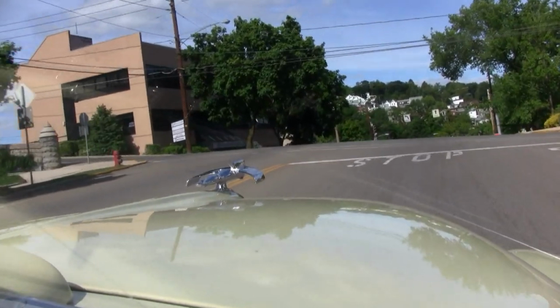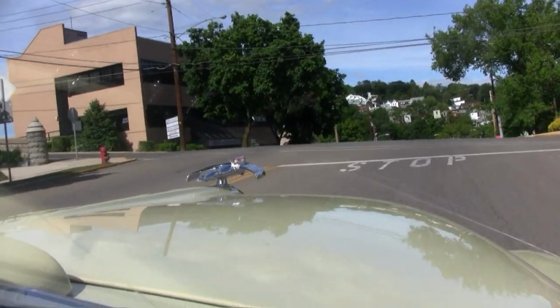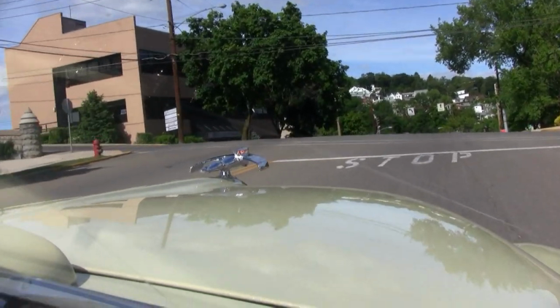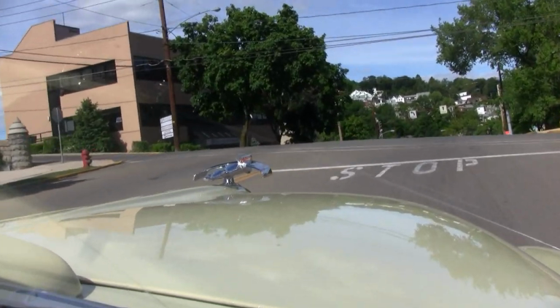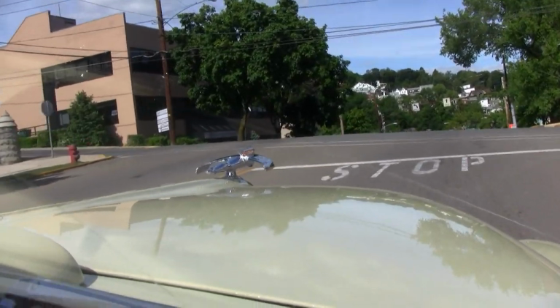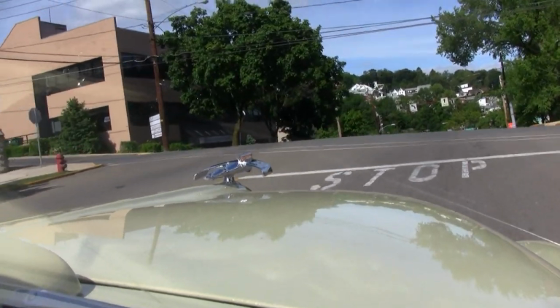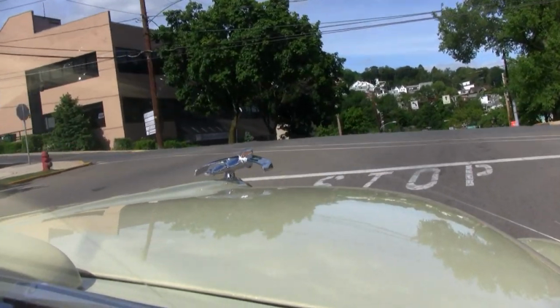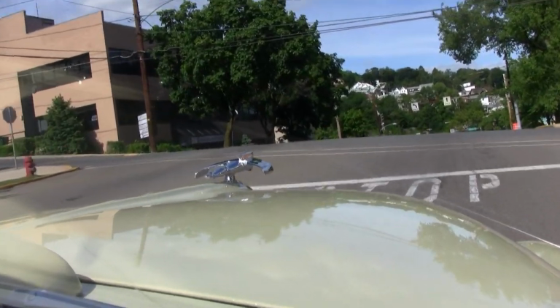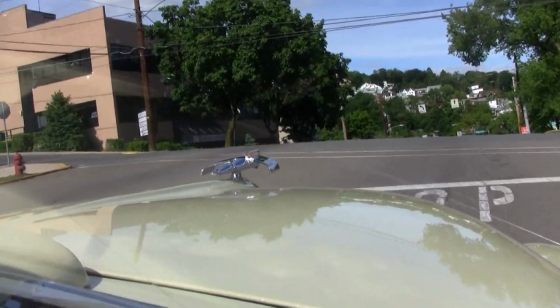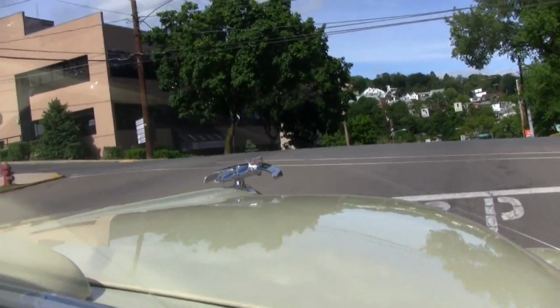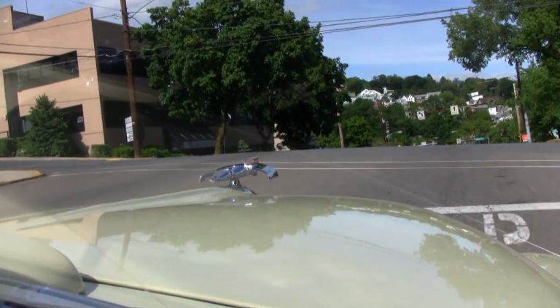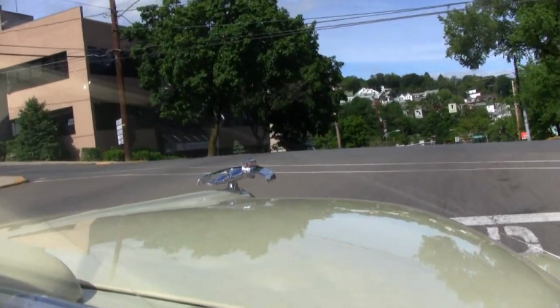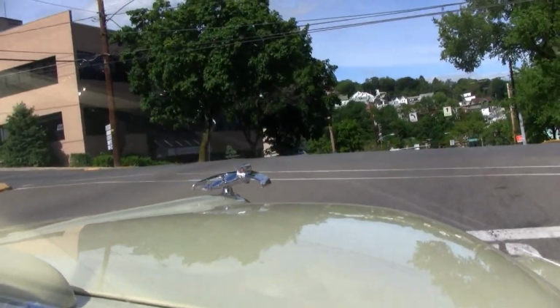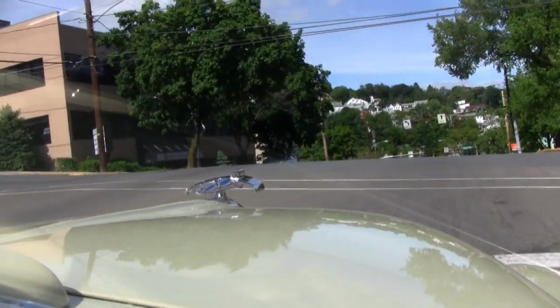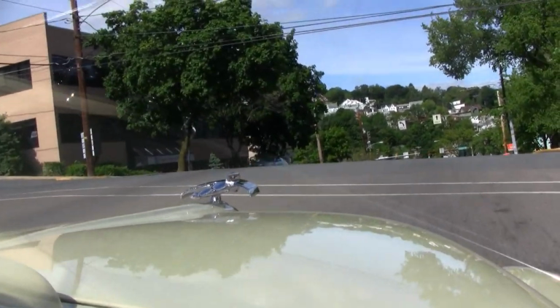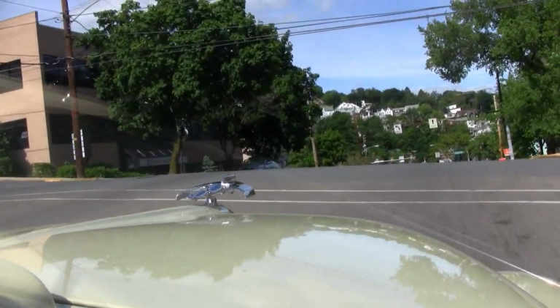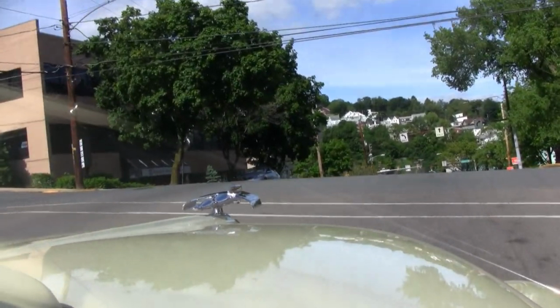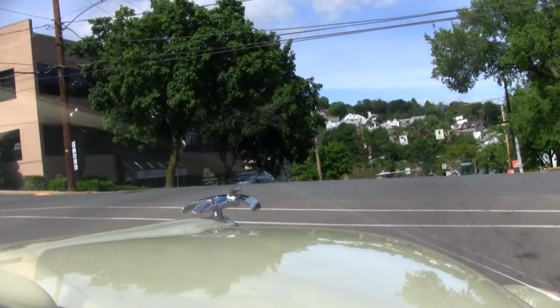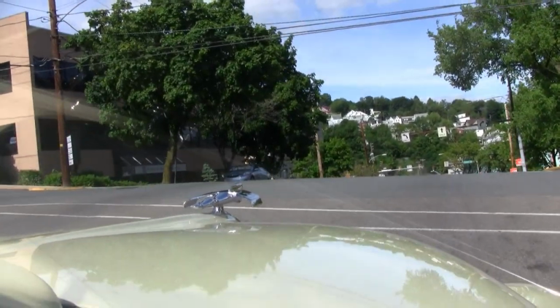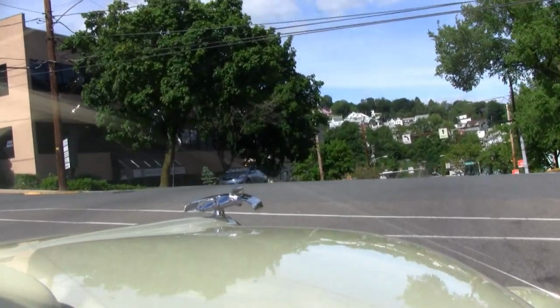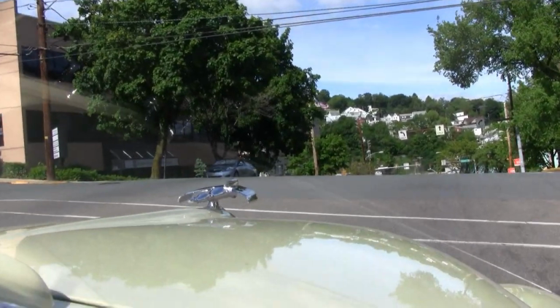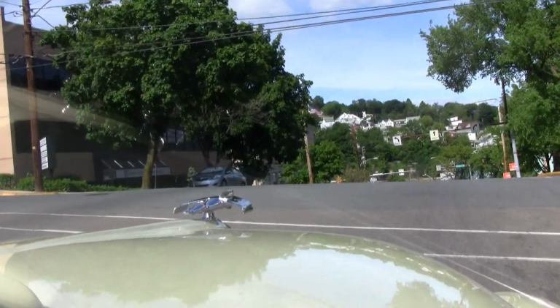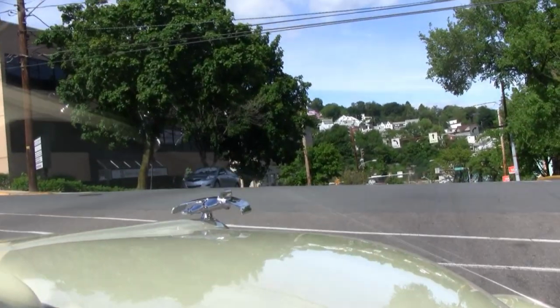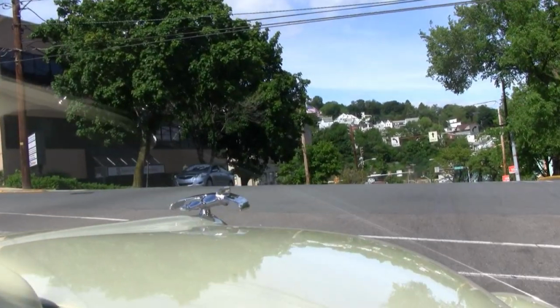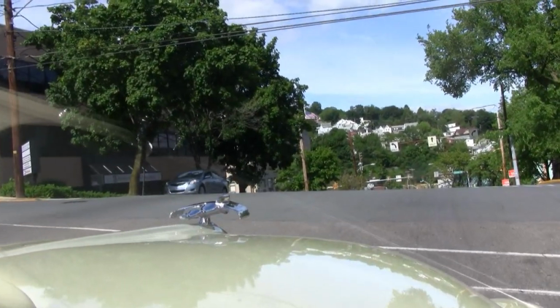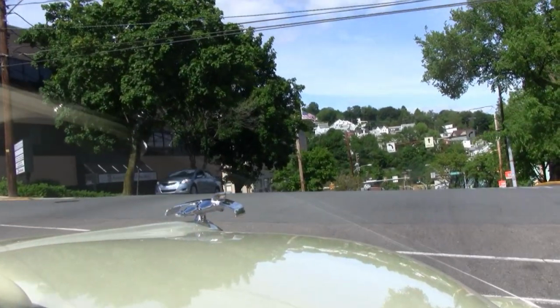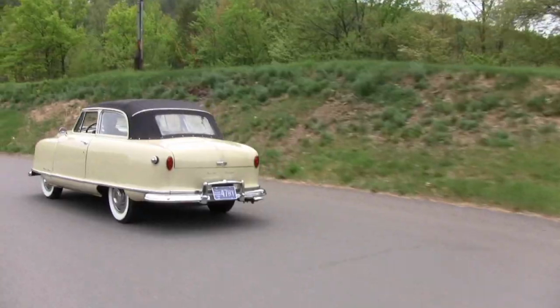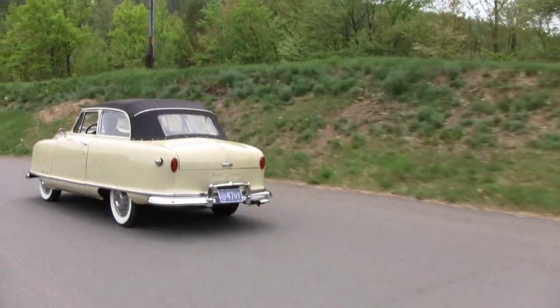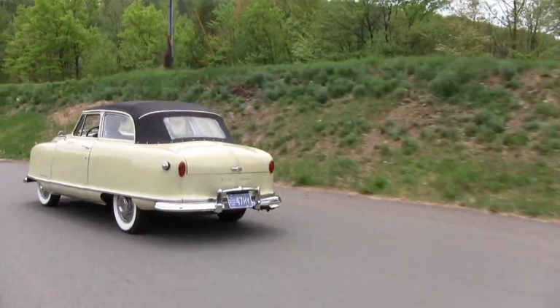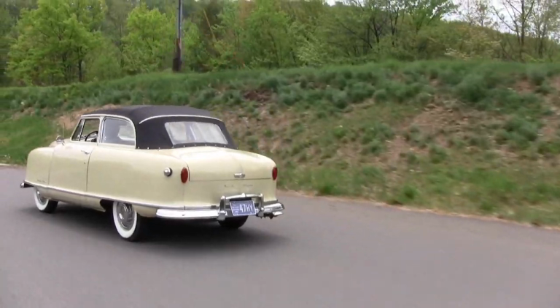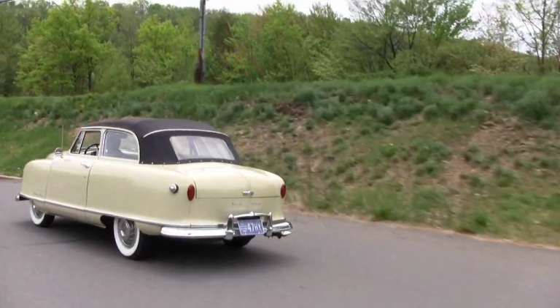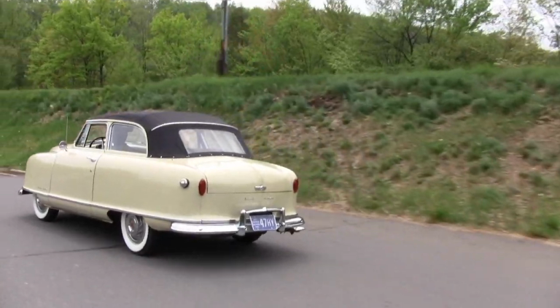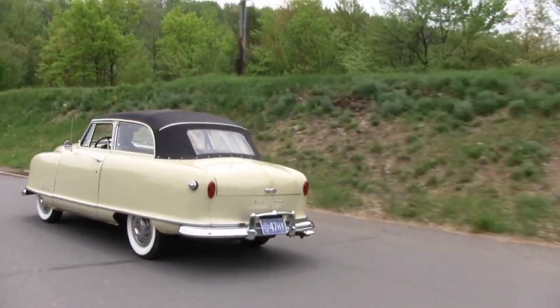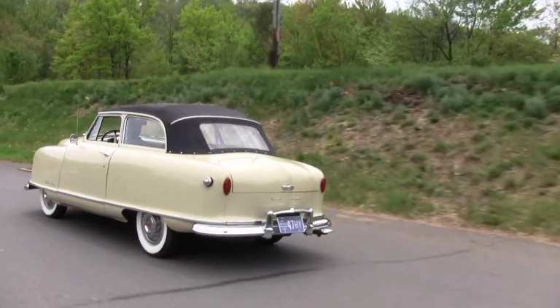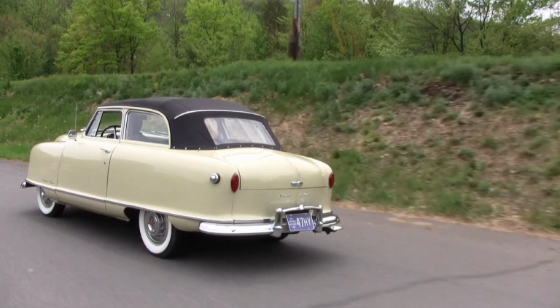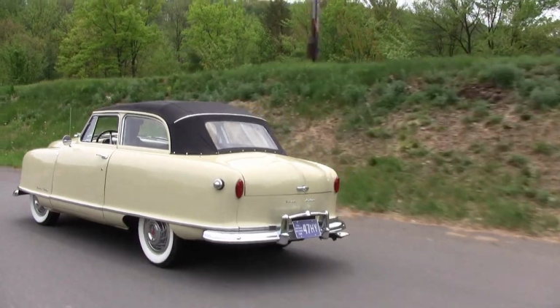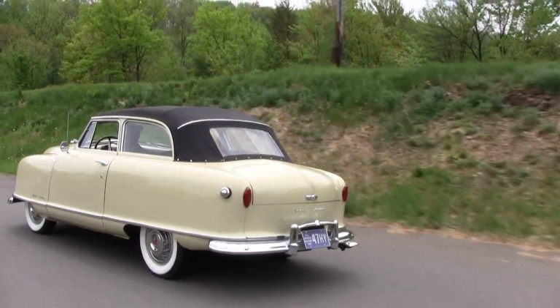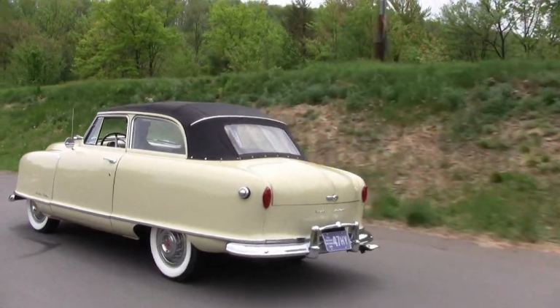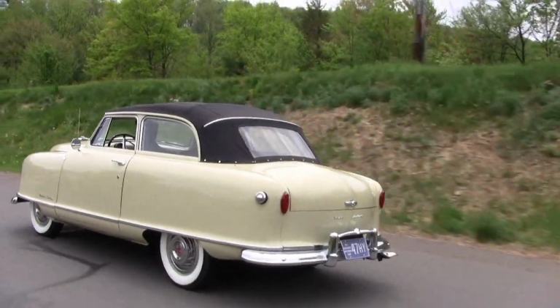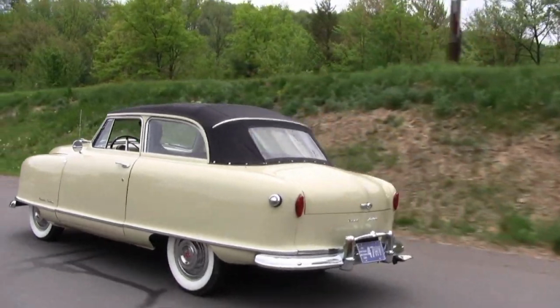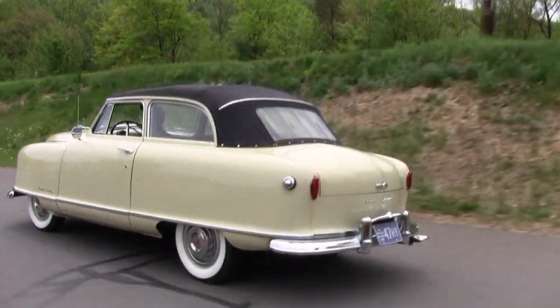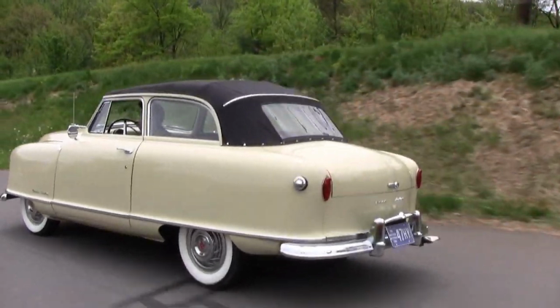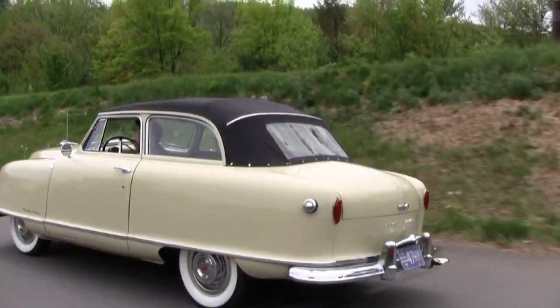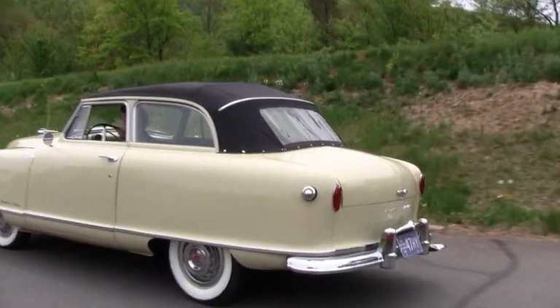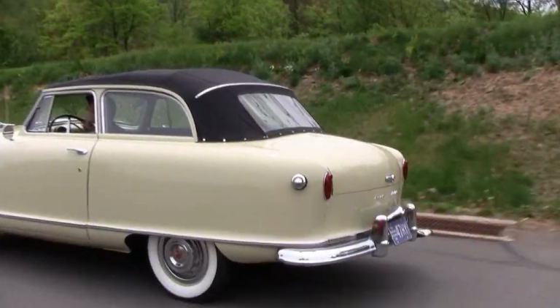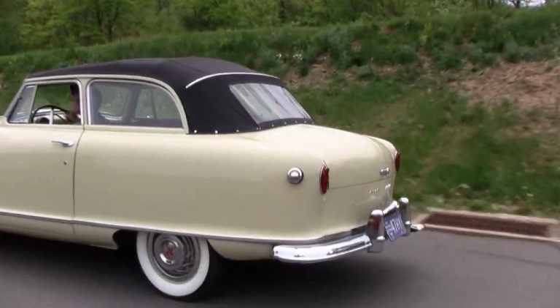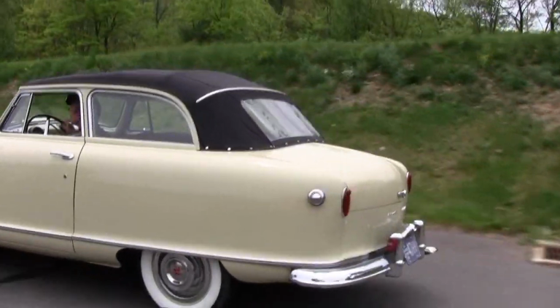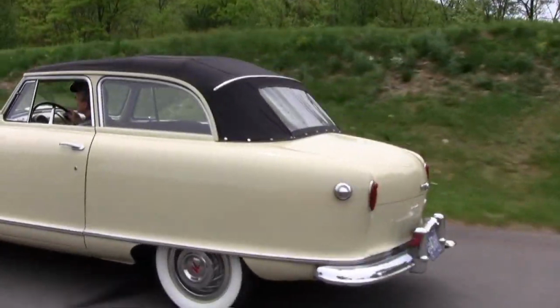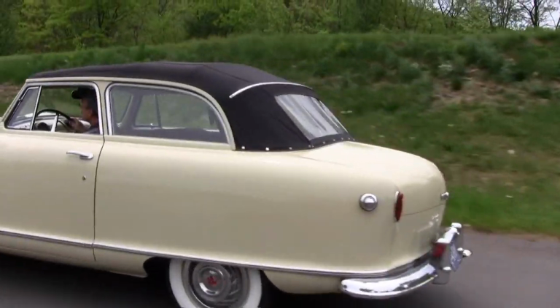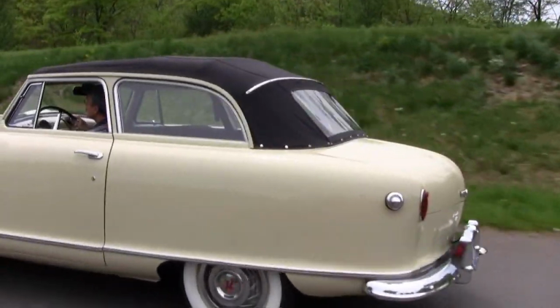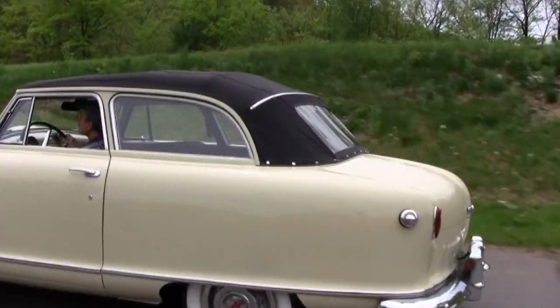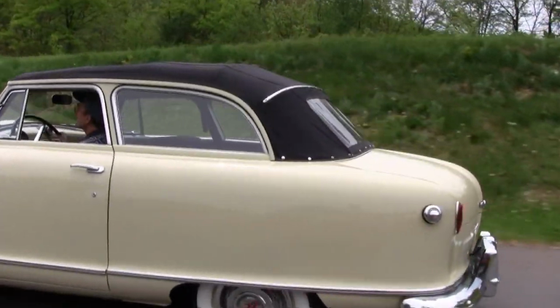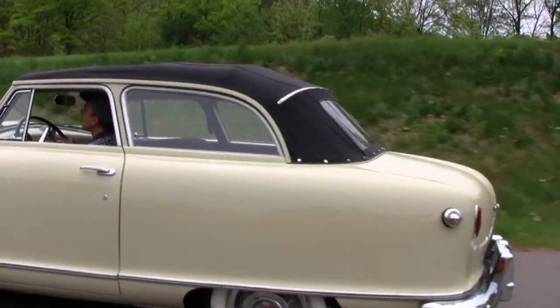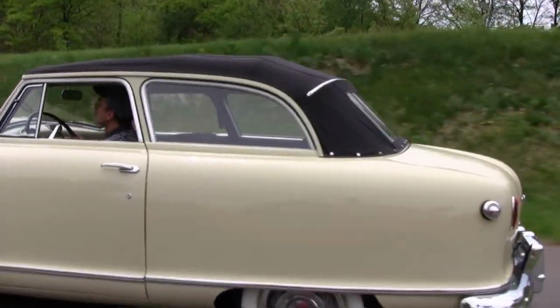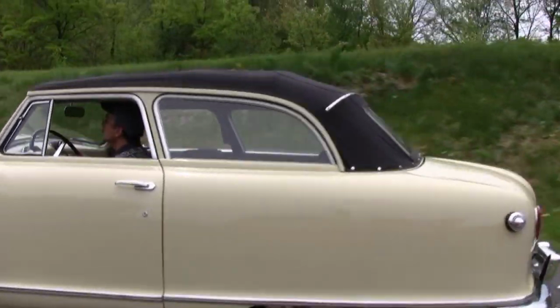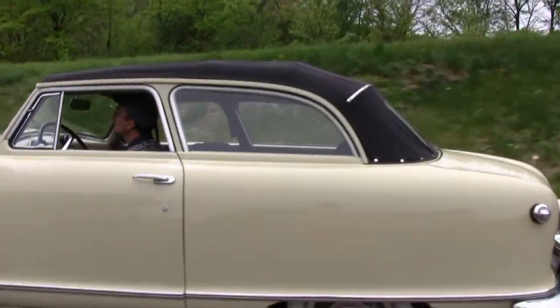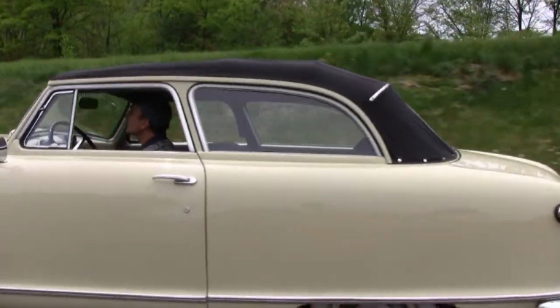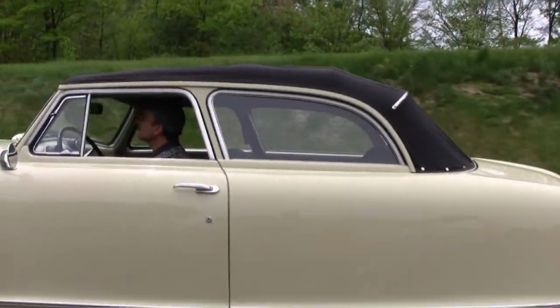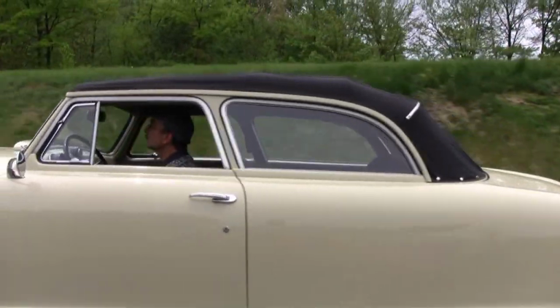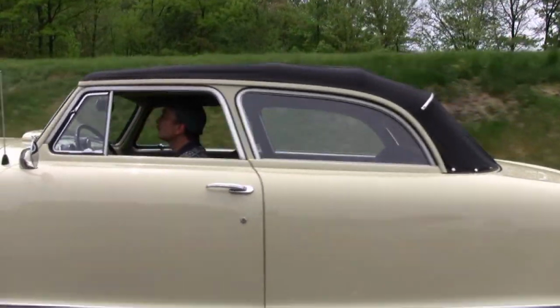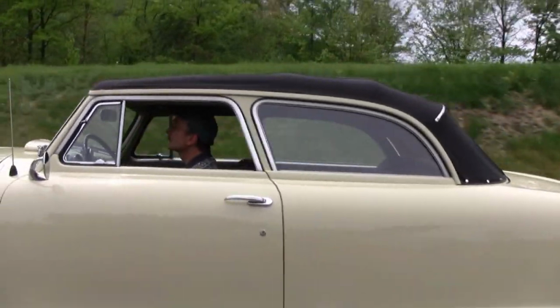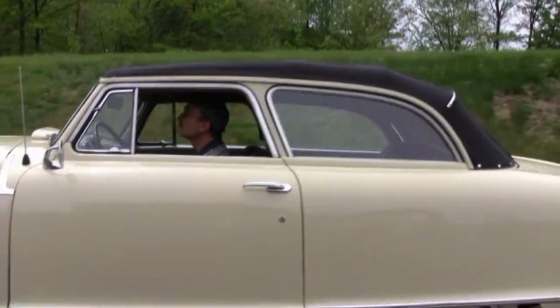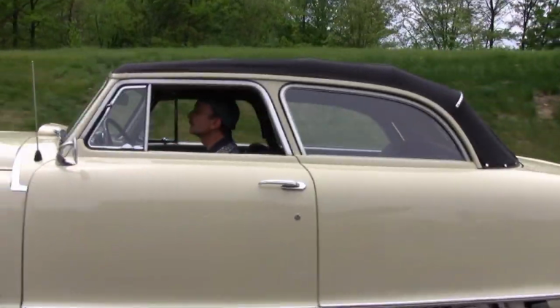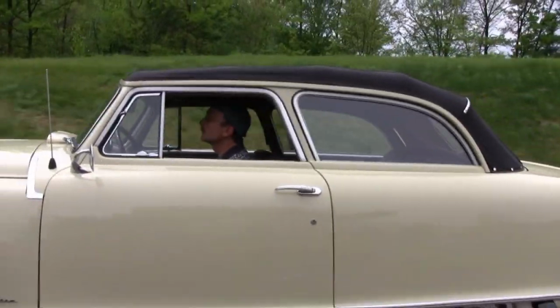The Rambler gave a consistent 30 miles per gallon or better, and won the Mobilgas Economy Run year after year.